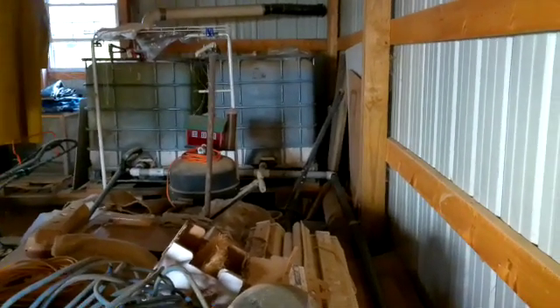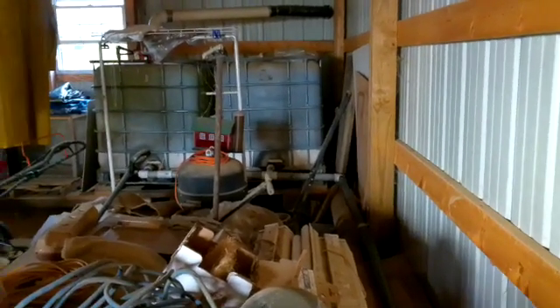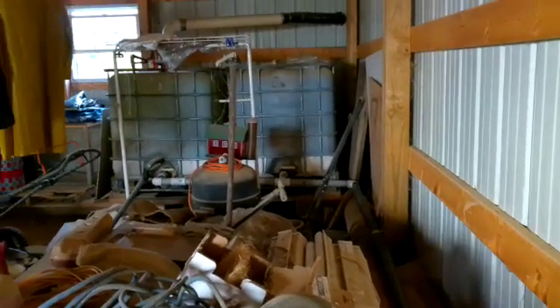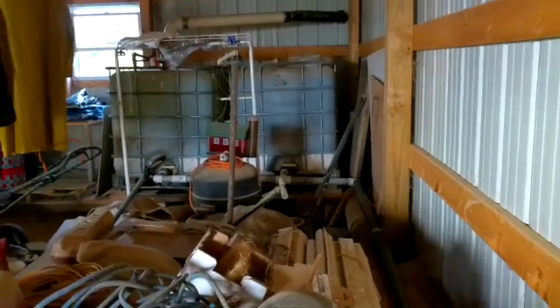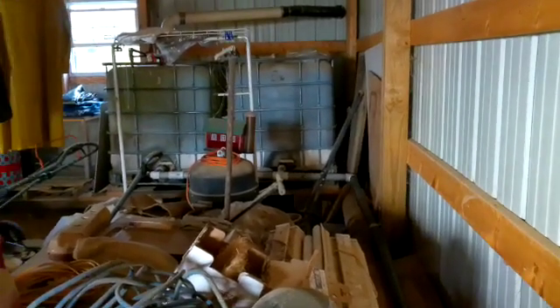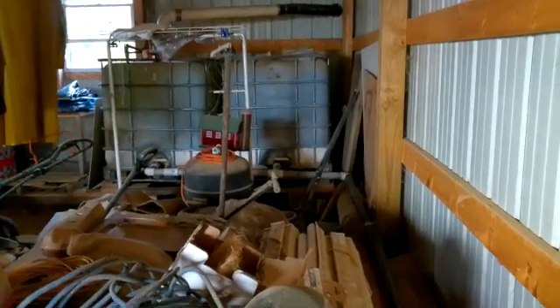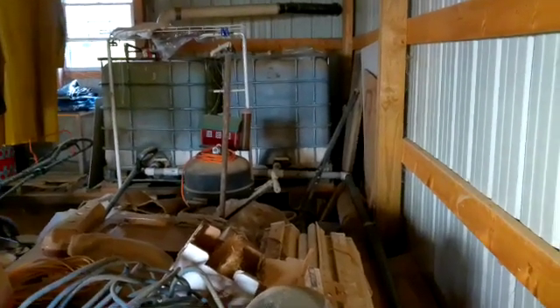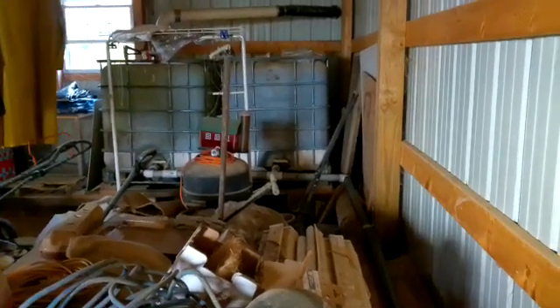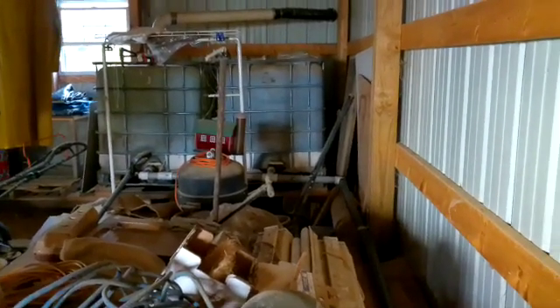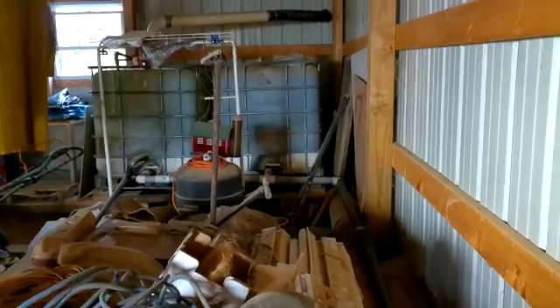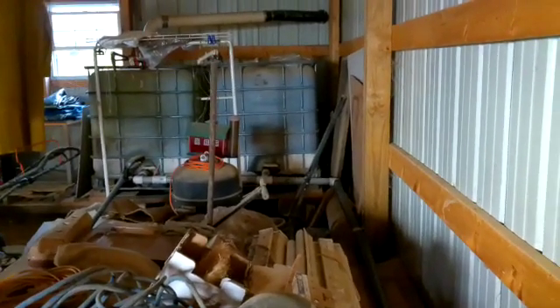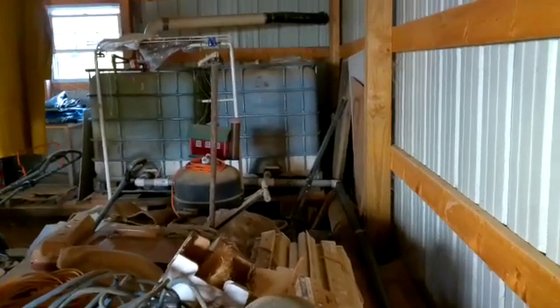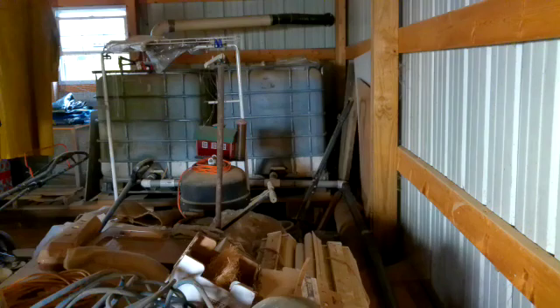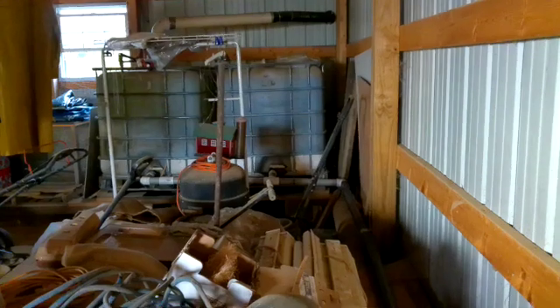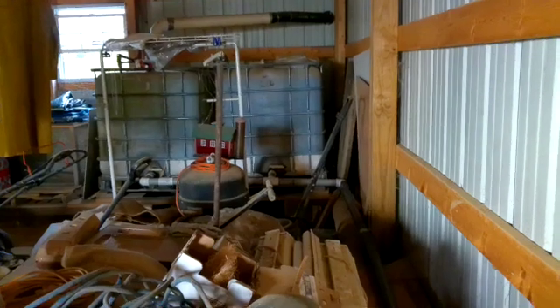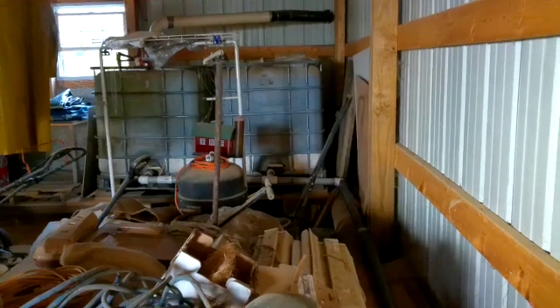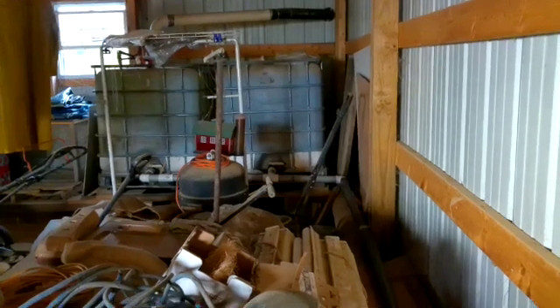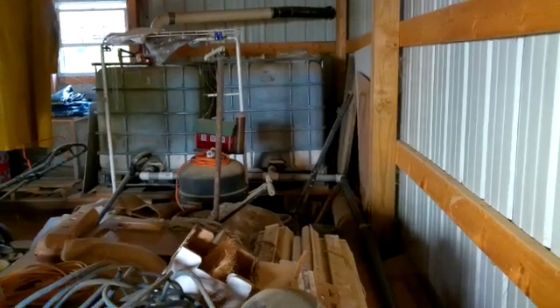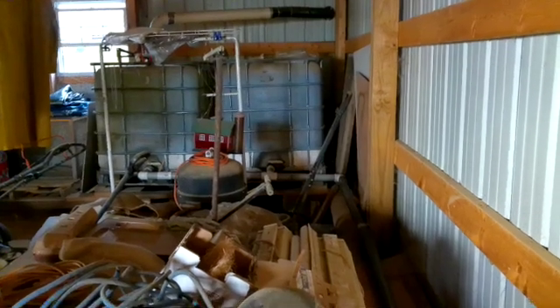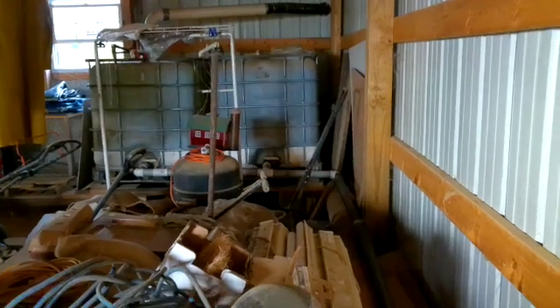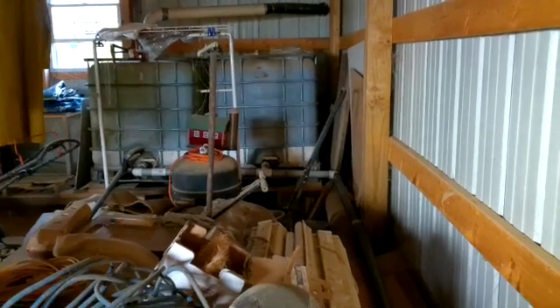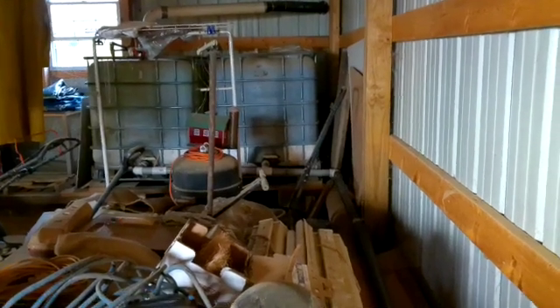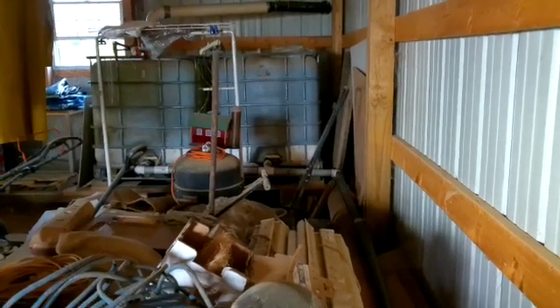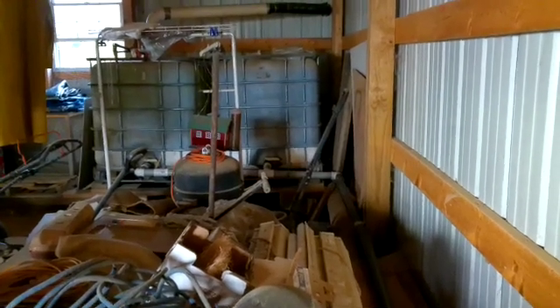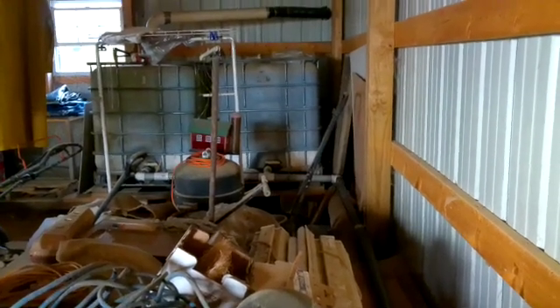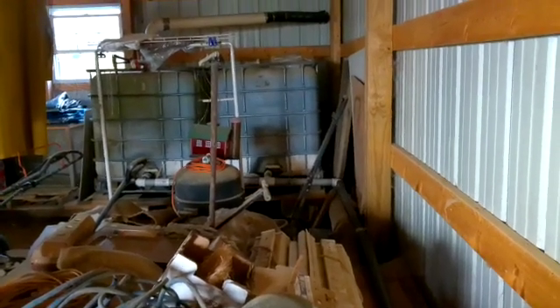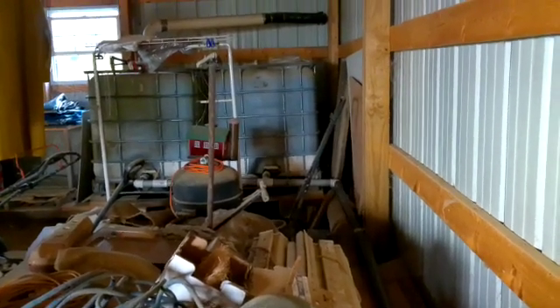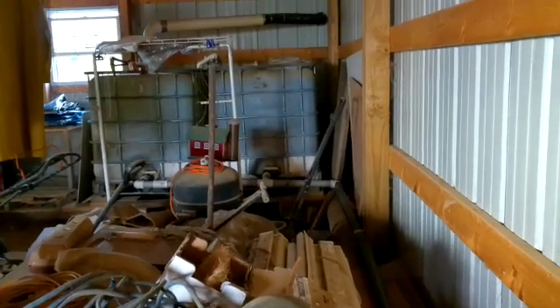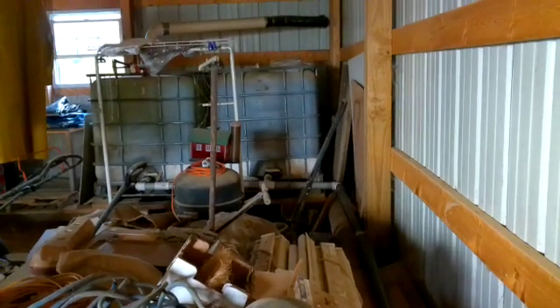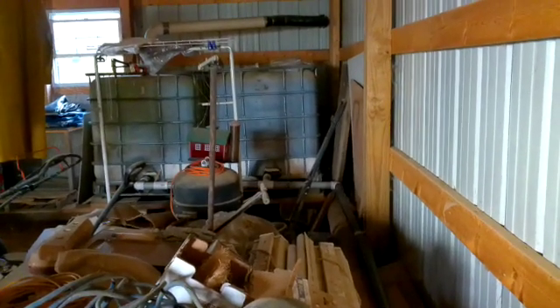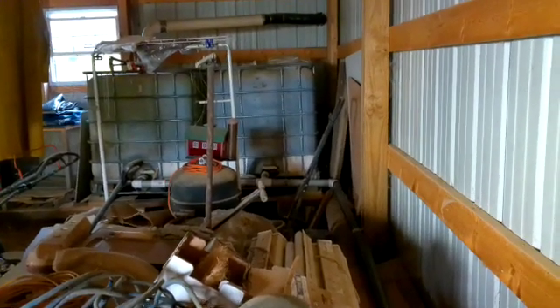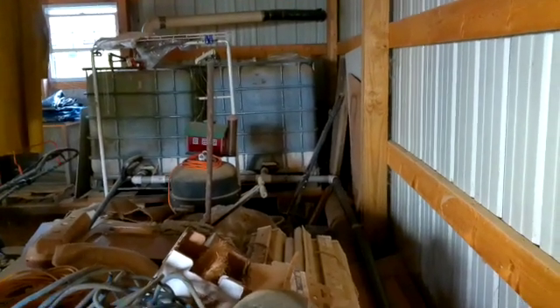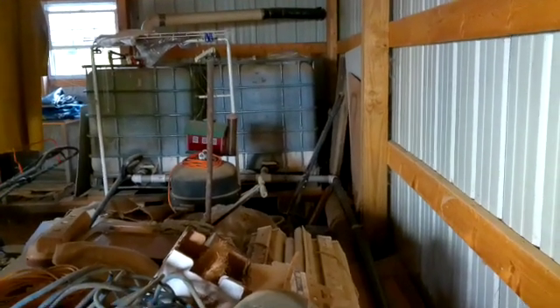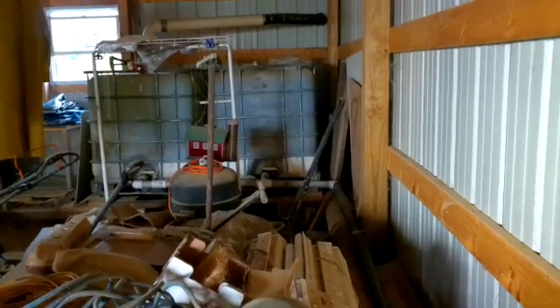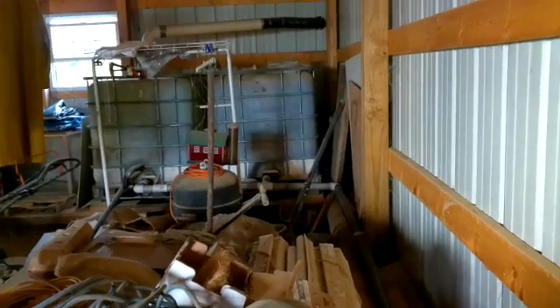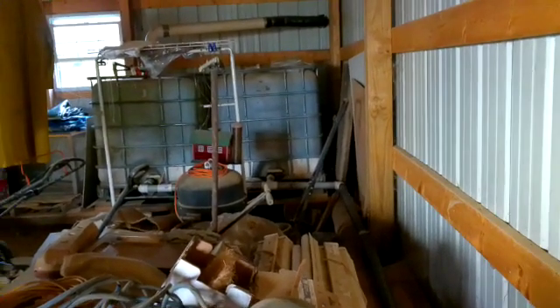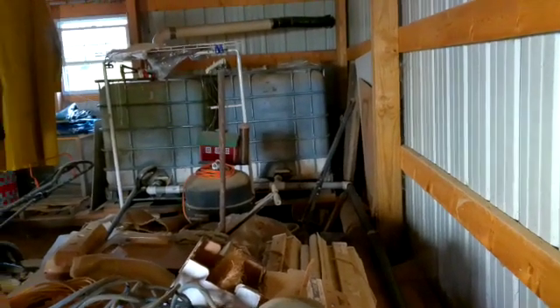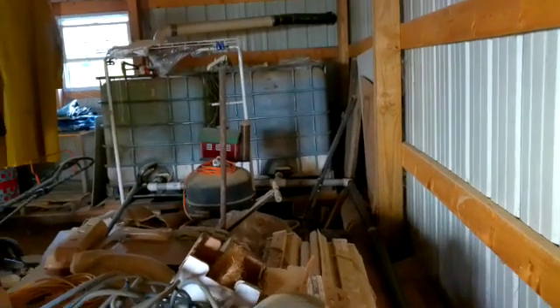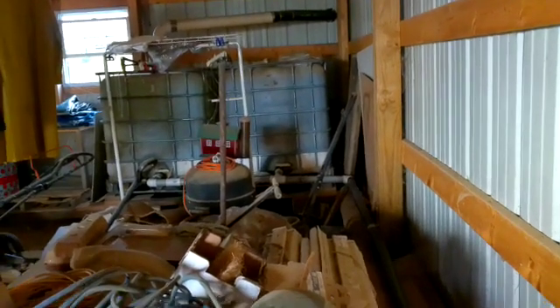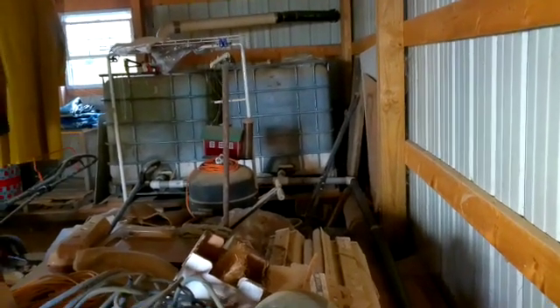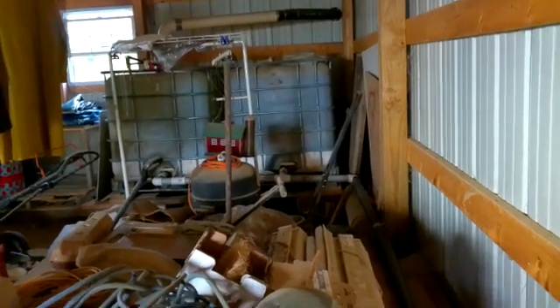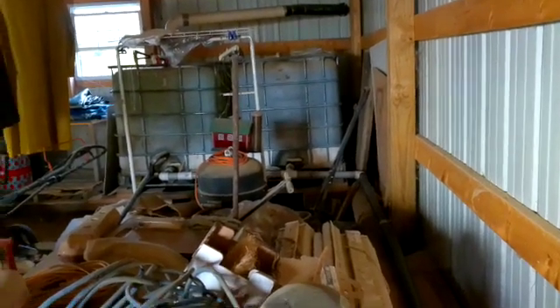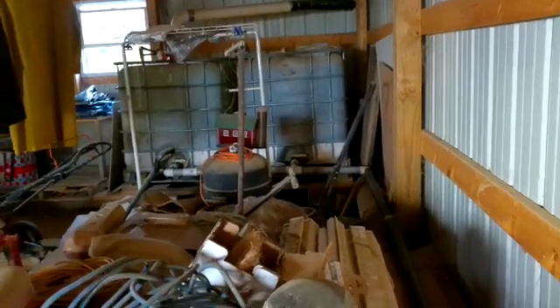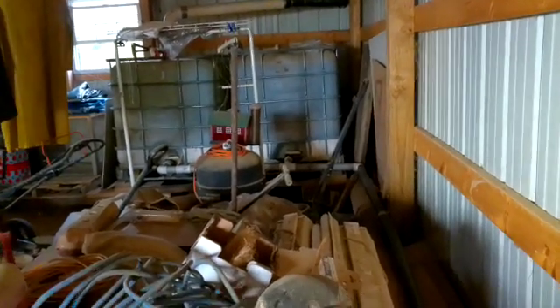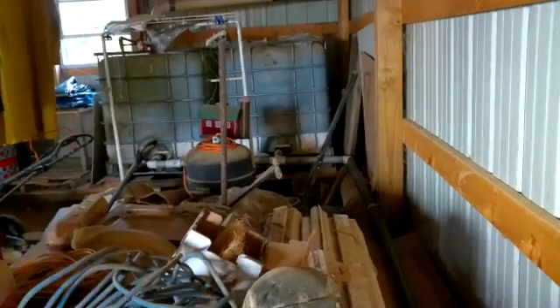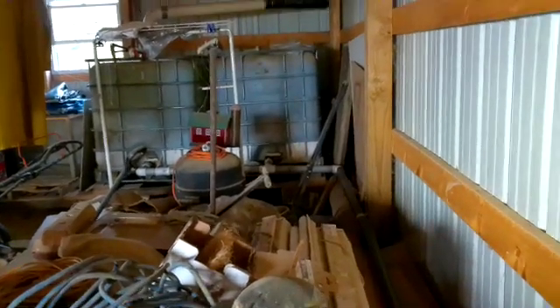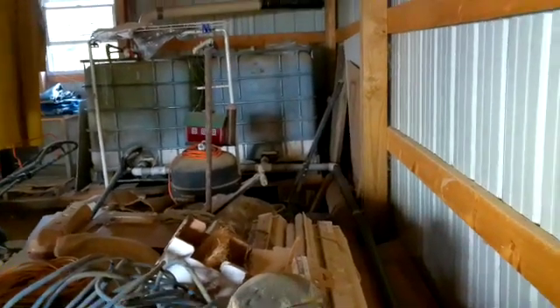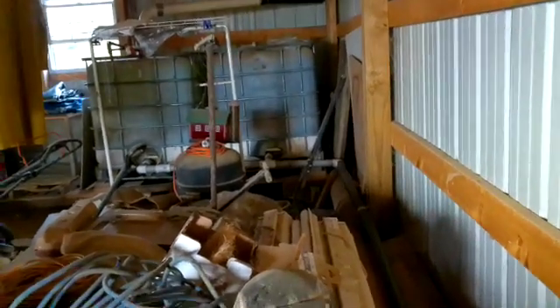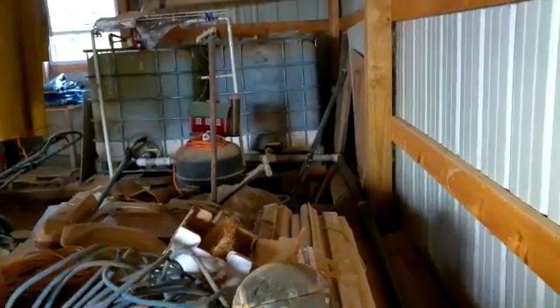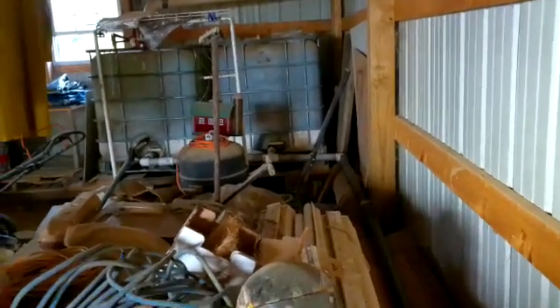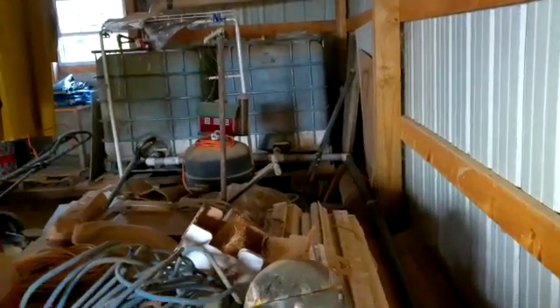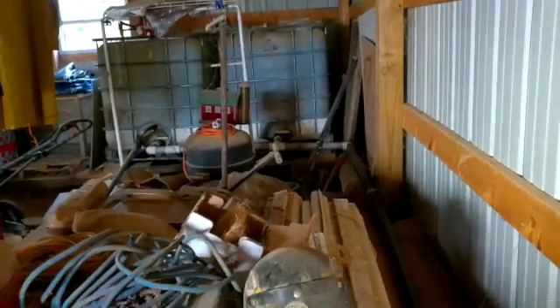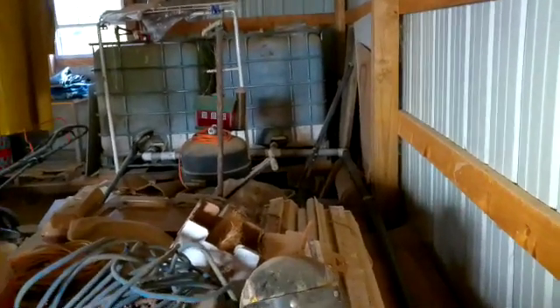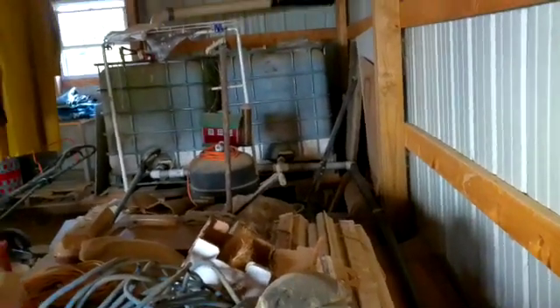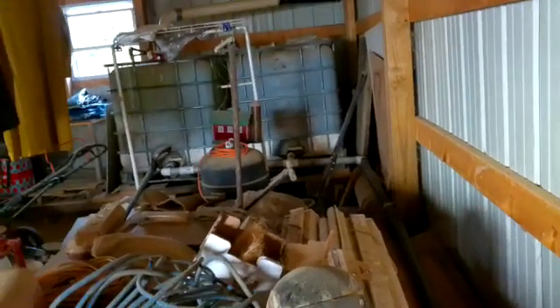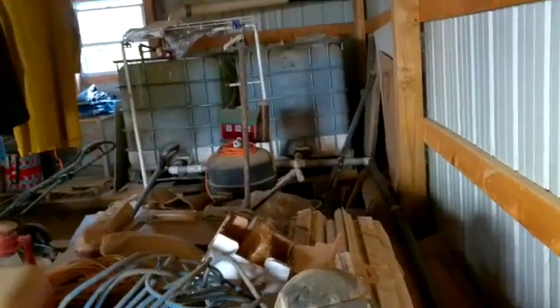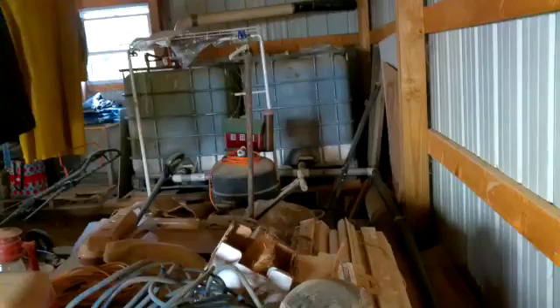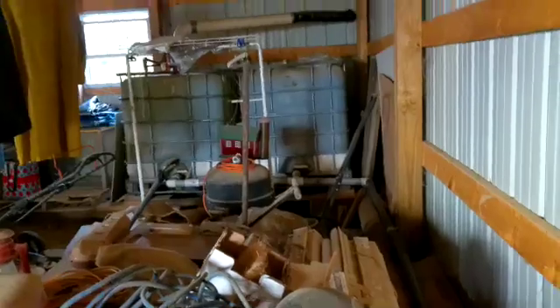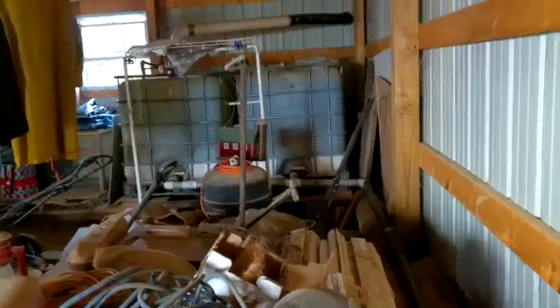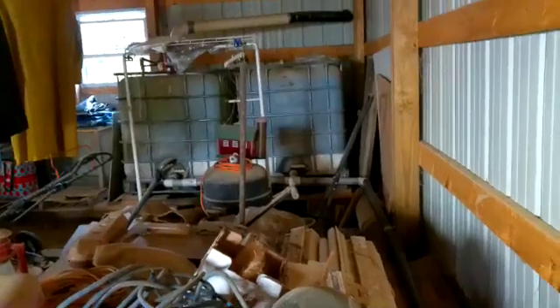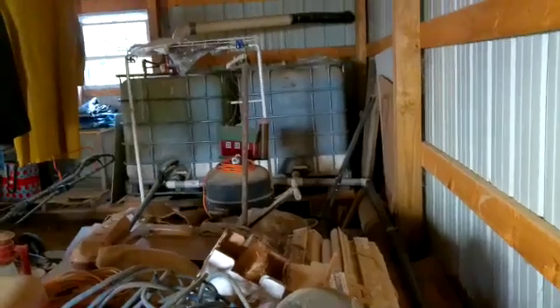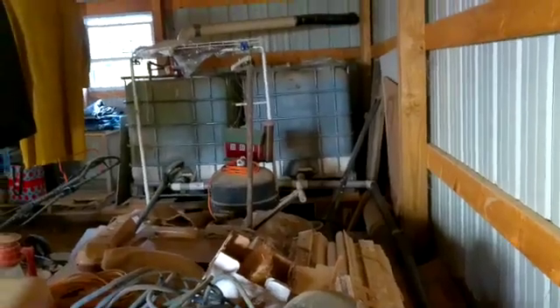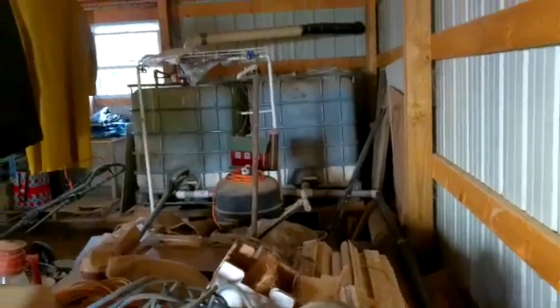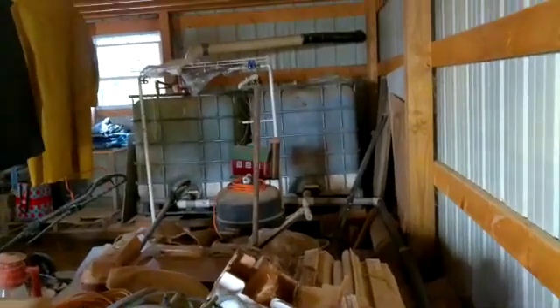It takes about 200 gallons each time I water the garden. So I'm going to go down and water the garden and show you how efficiently that water is coming out of the garden hose.